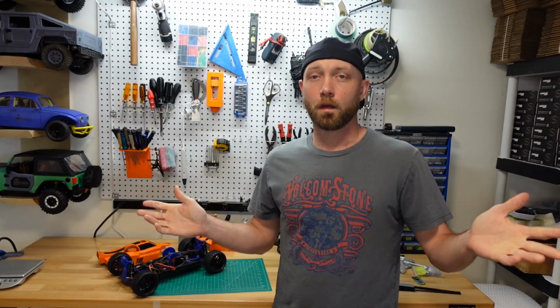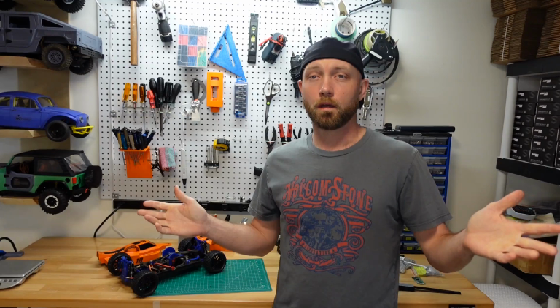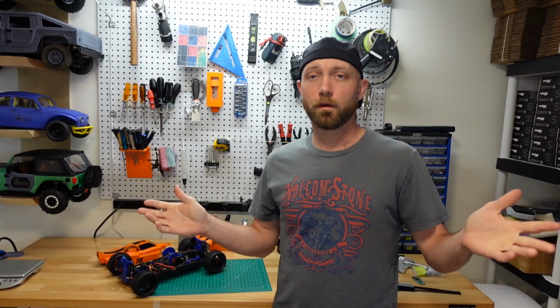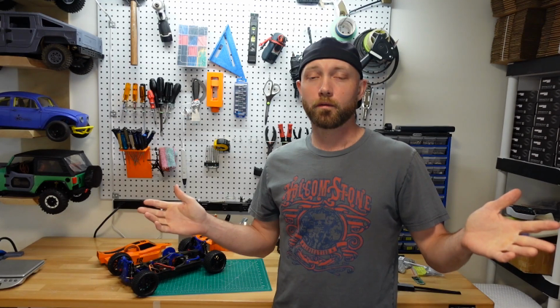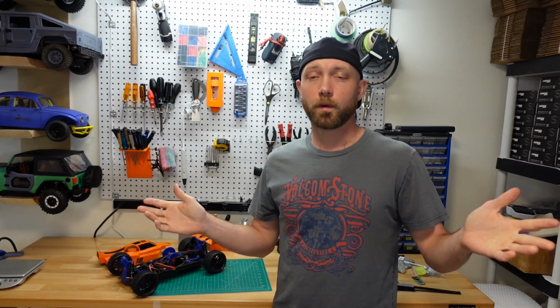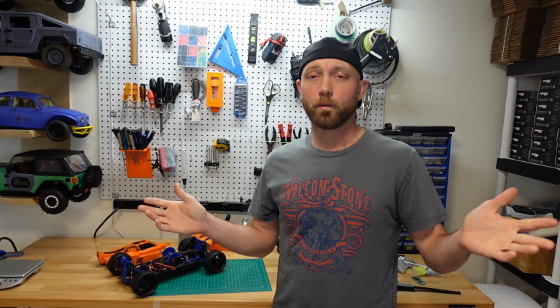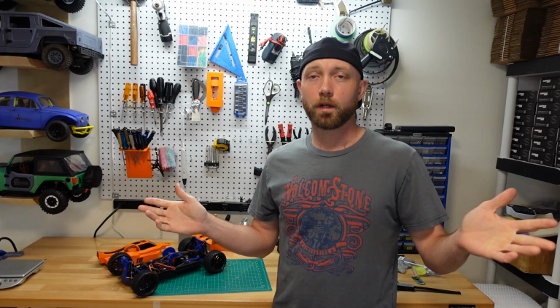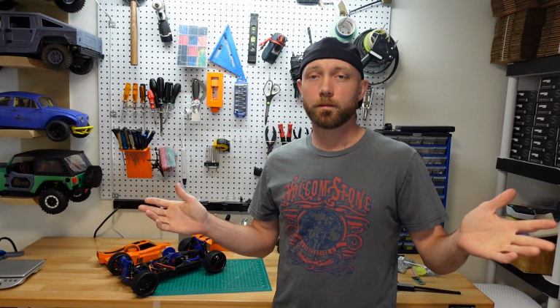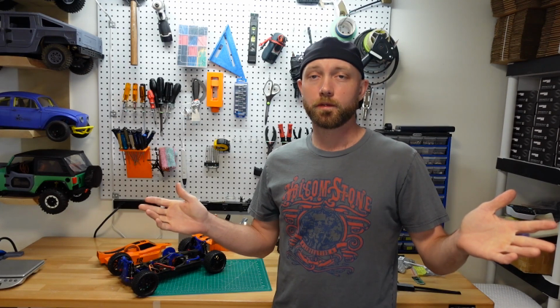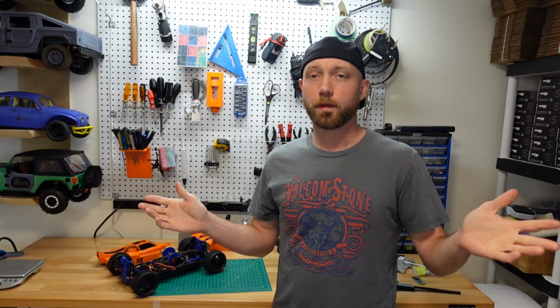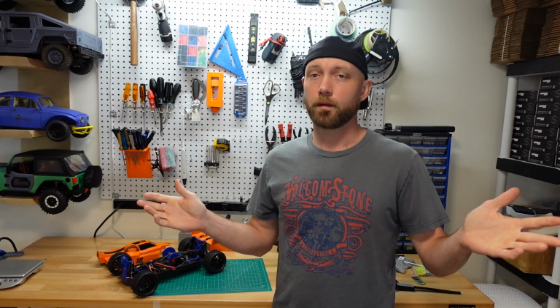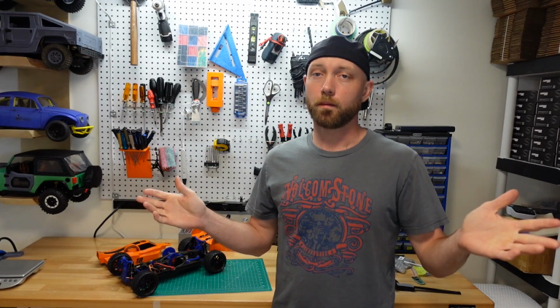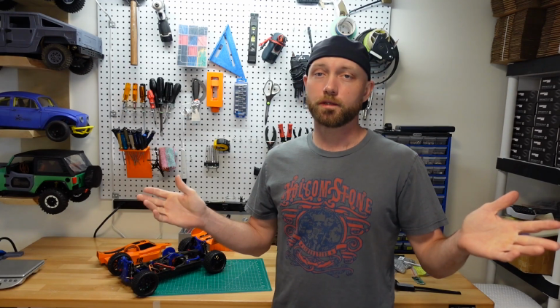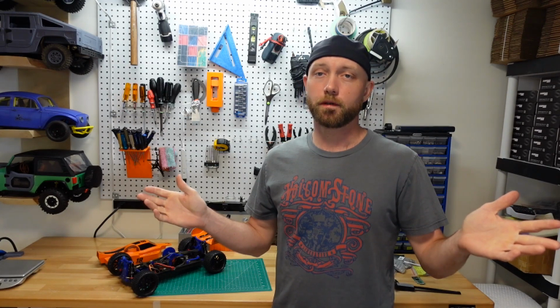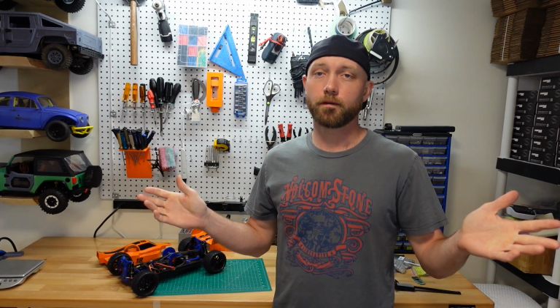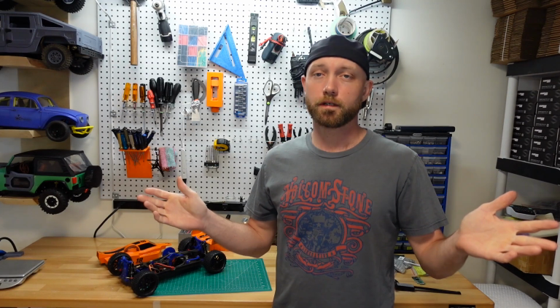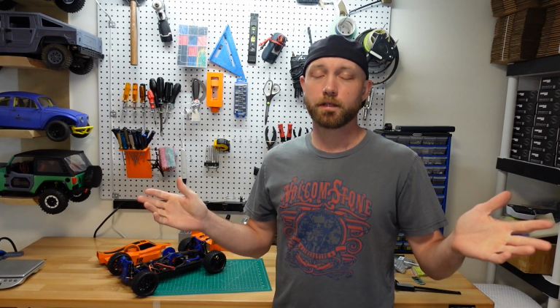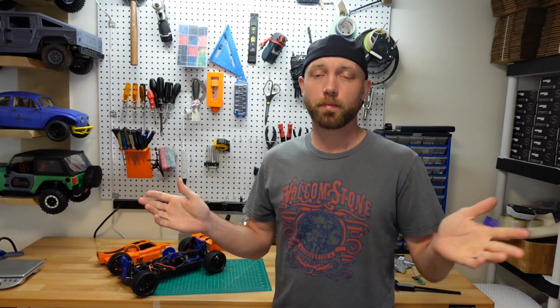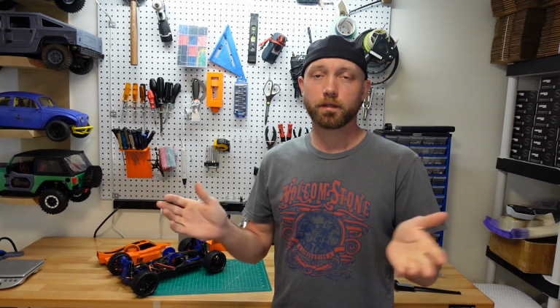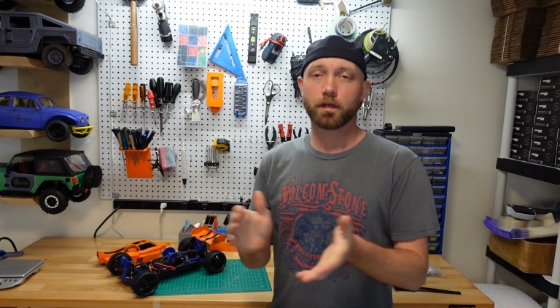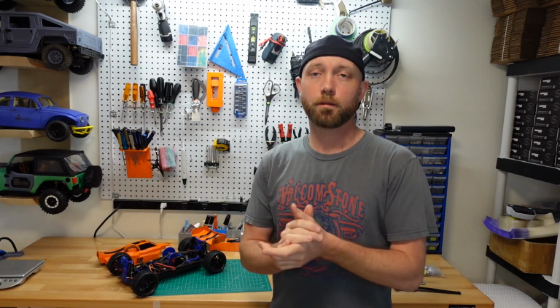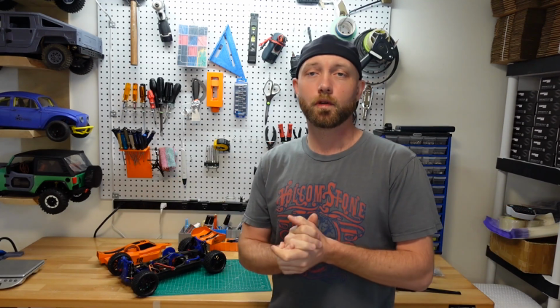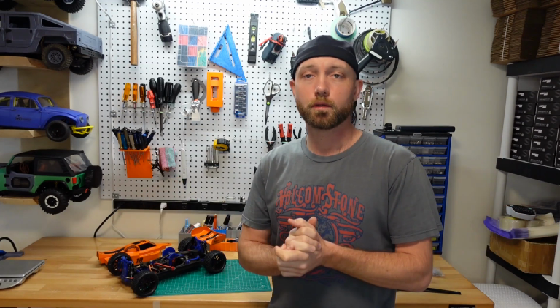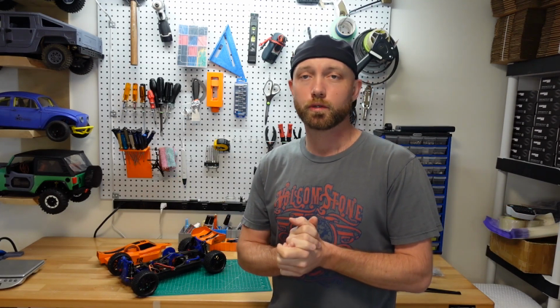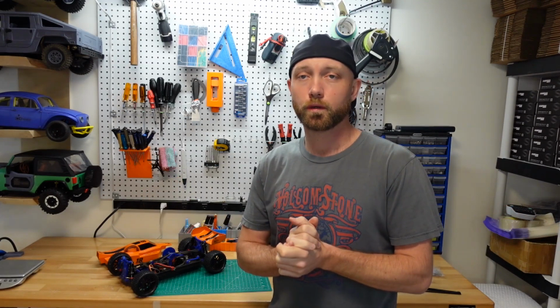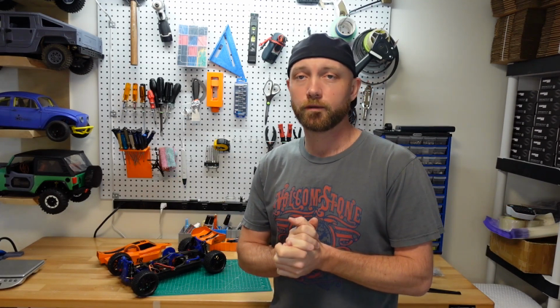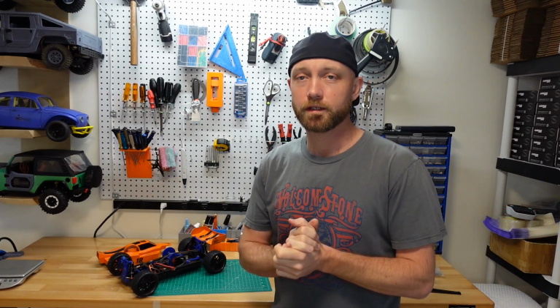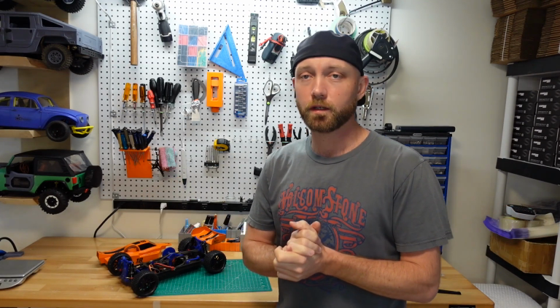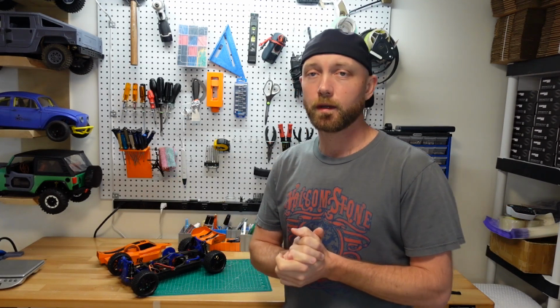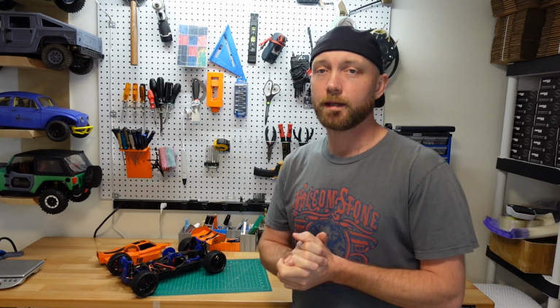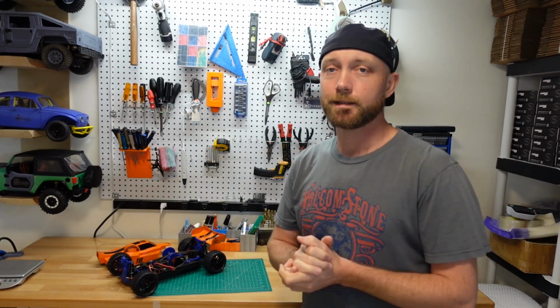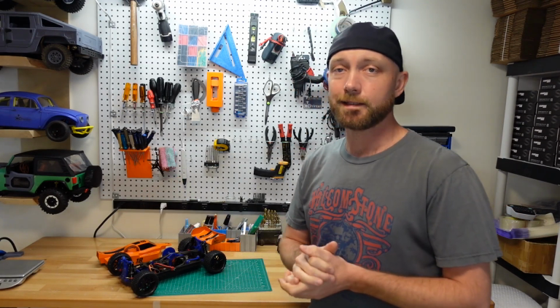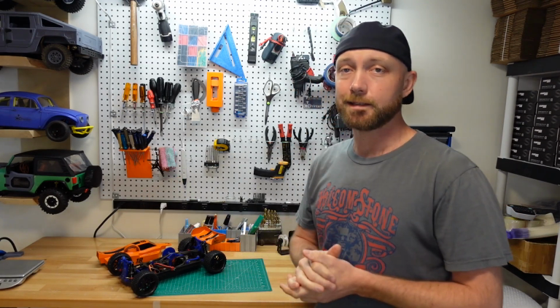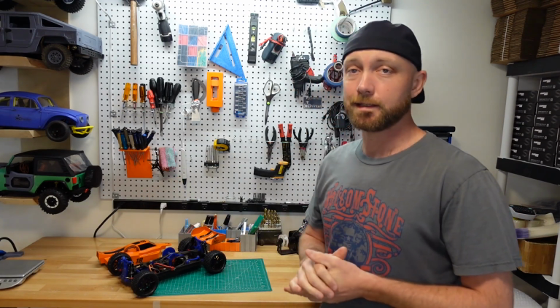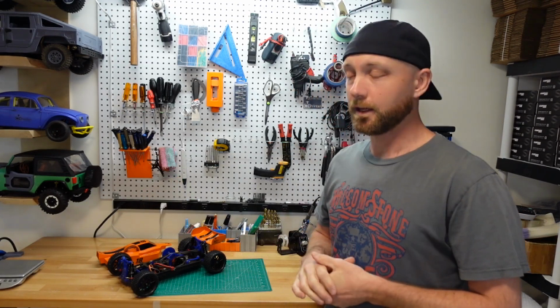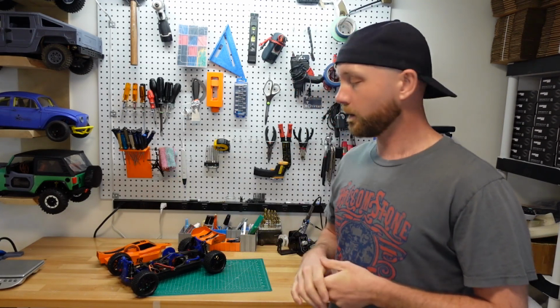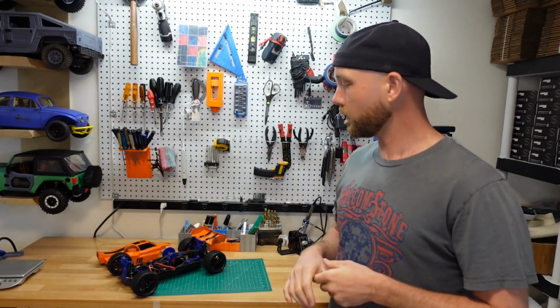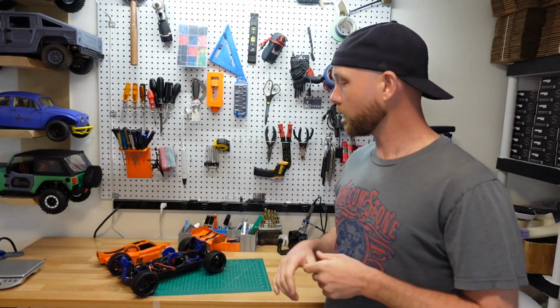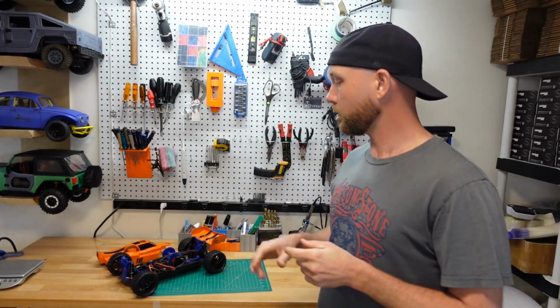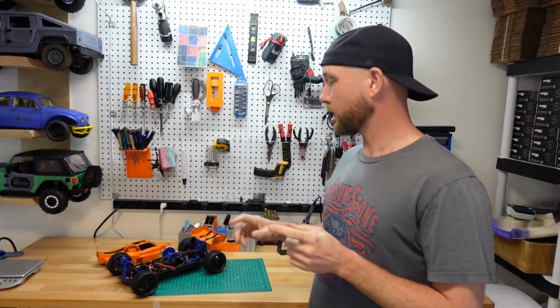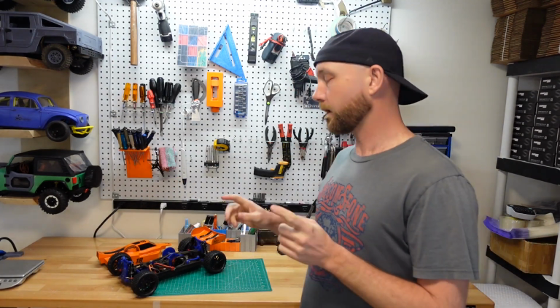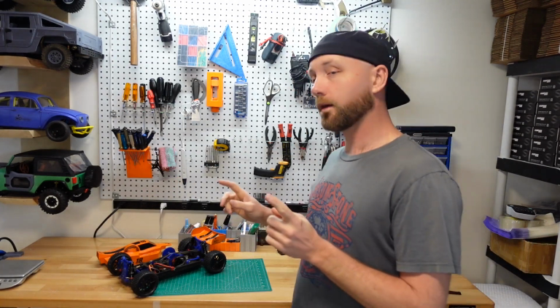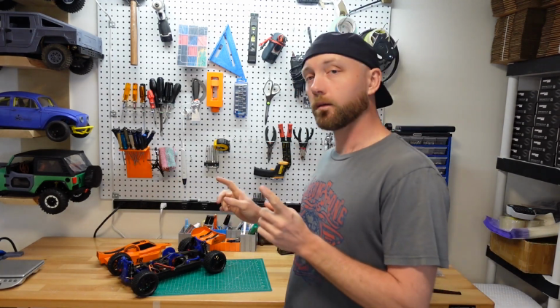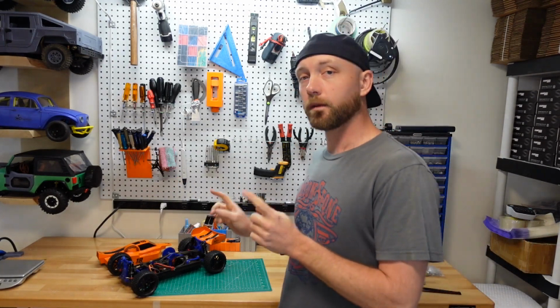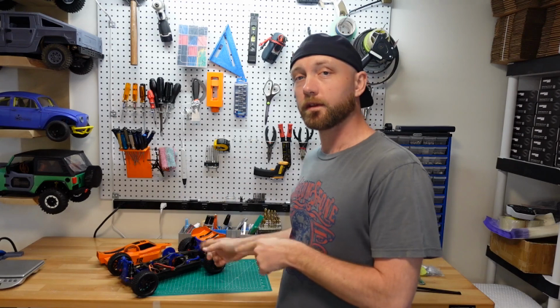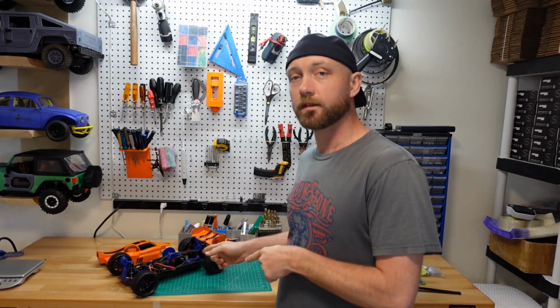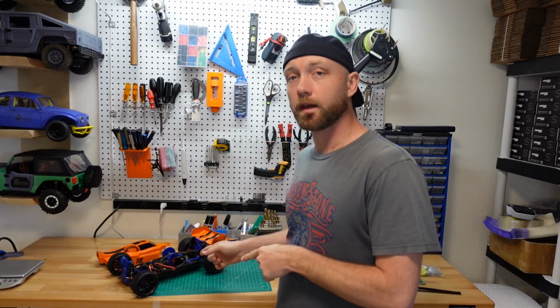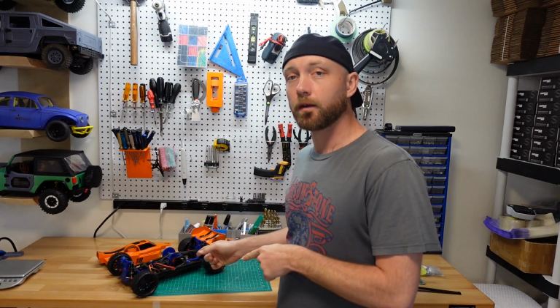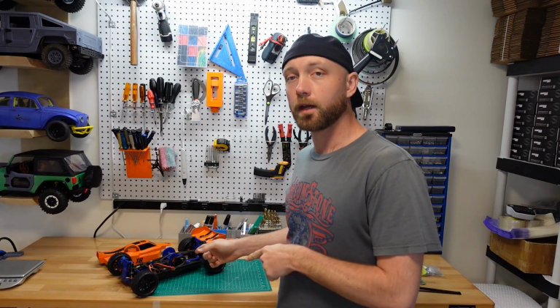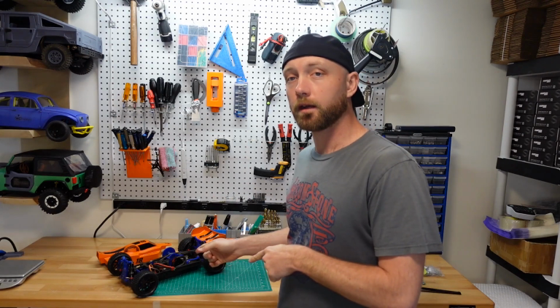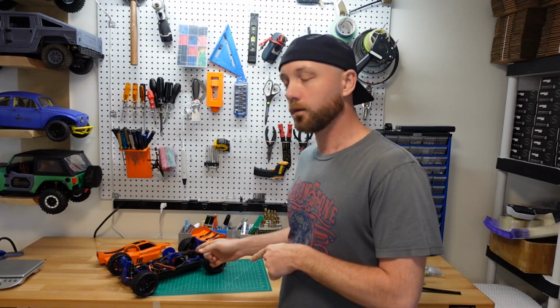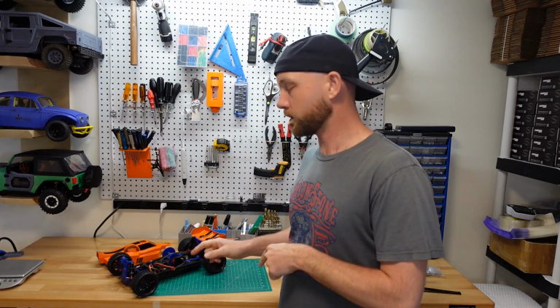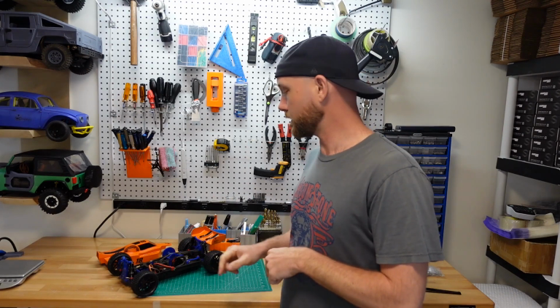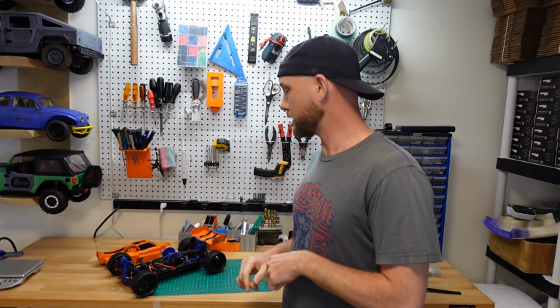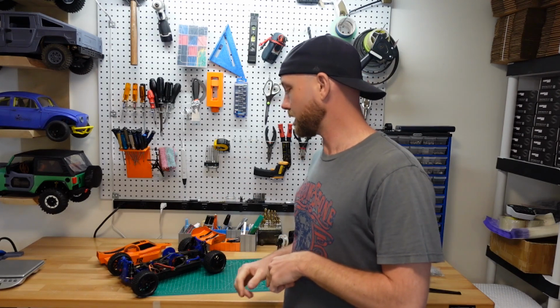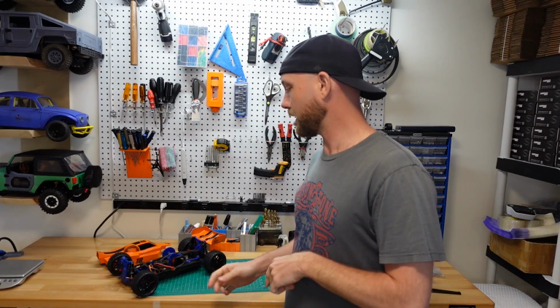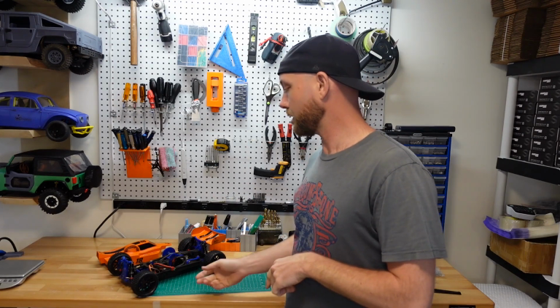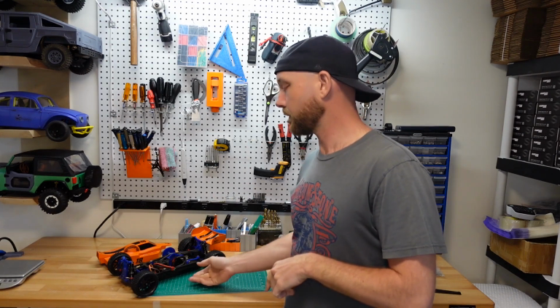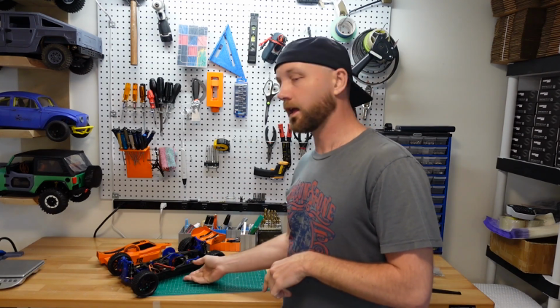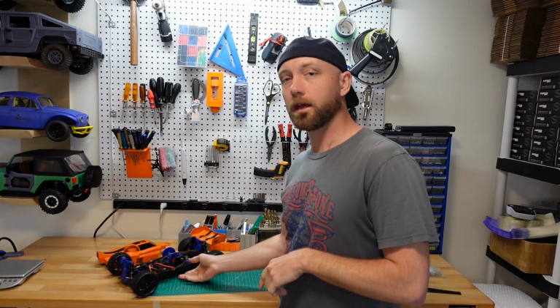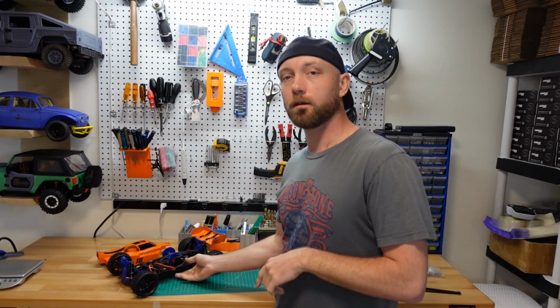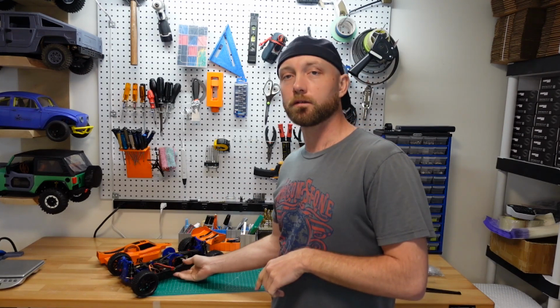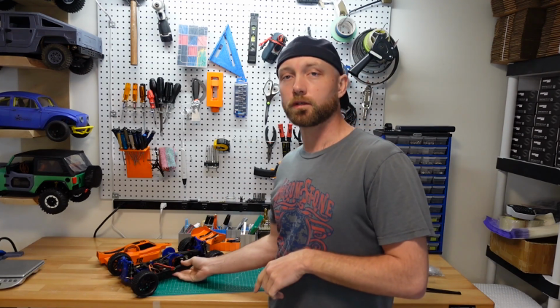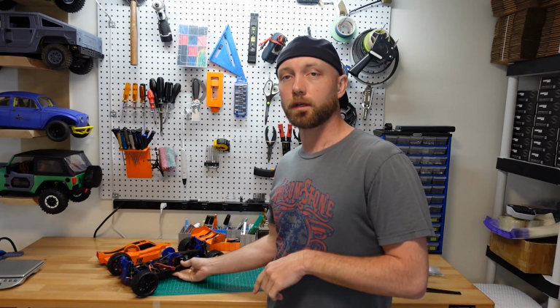Hello everyone, welcome to another episode of RC Printer. I'm your host Jordan Visco, and today we are going to play around with this guy right here, which is the MKUltra.